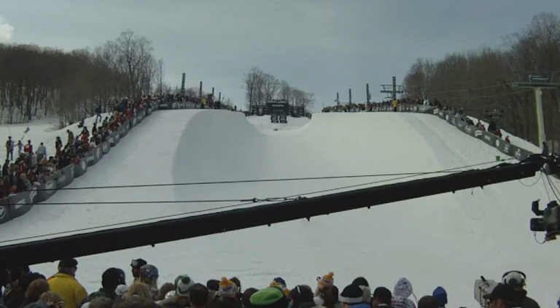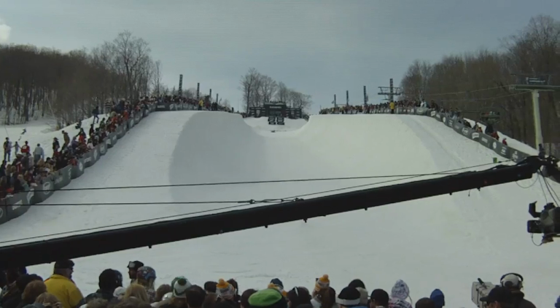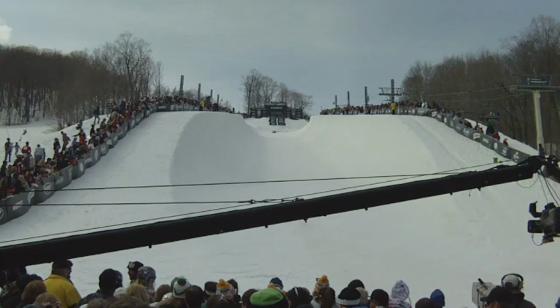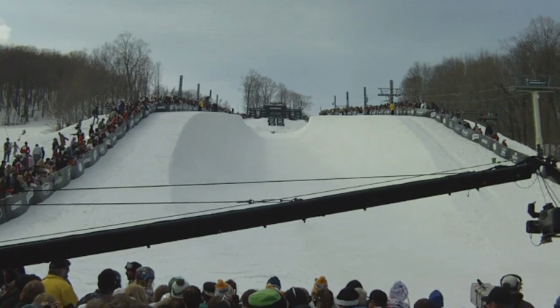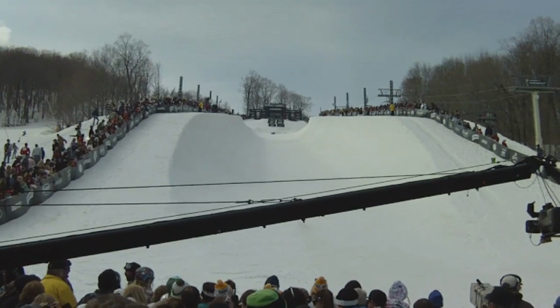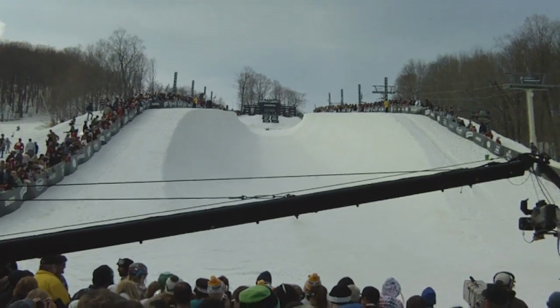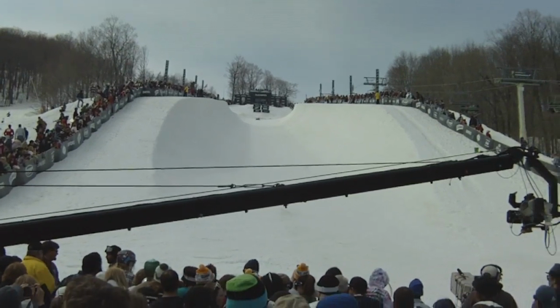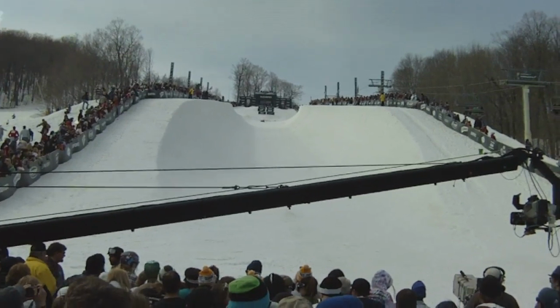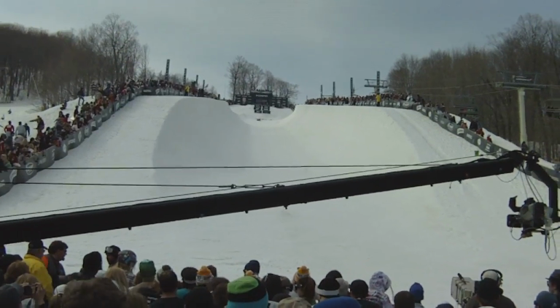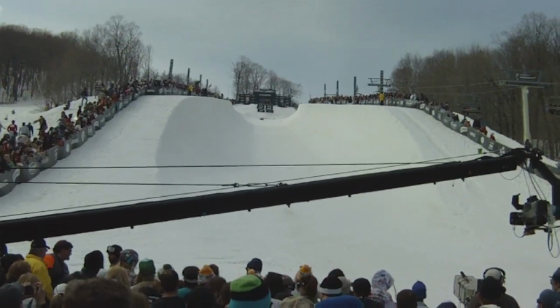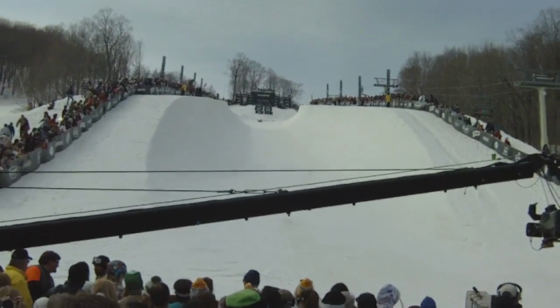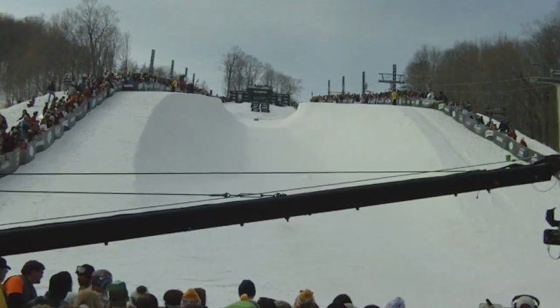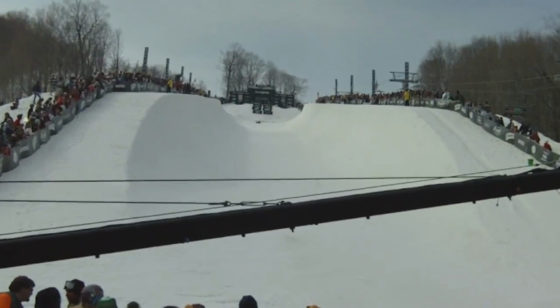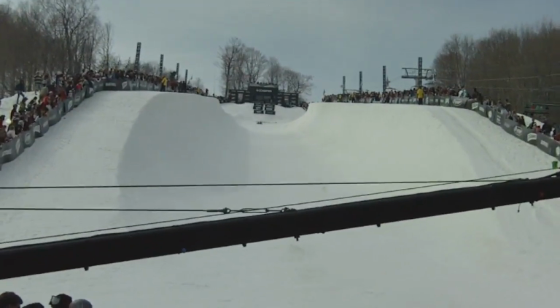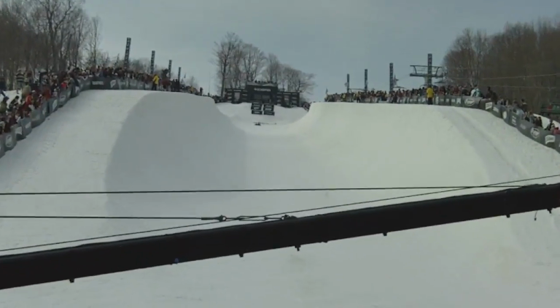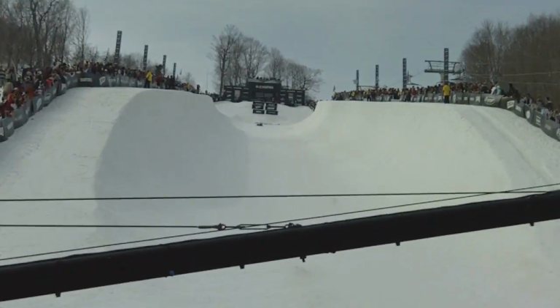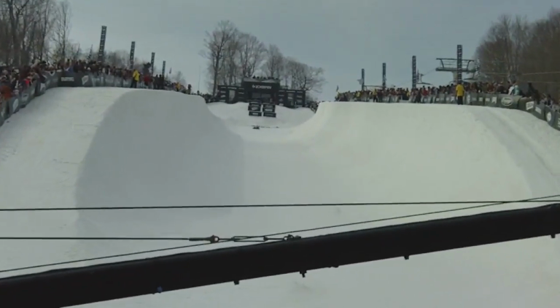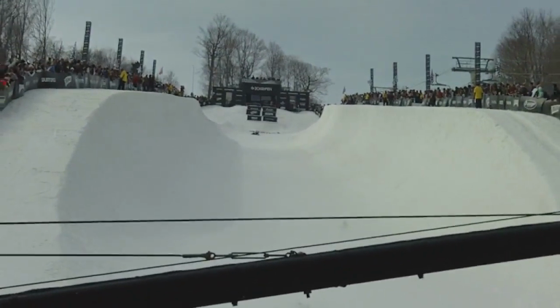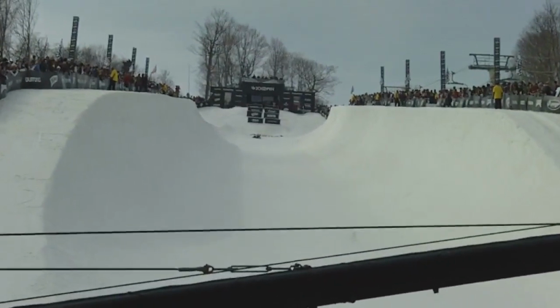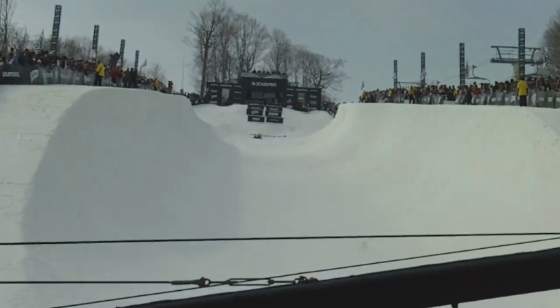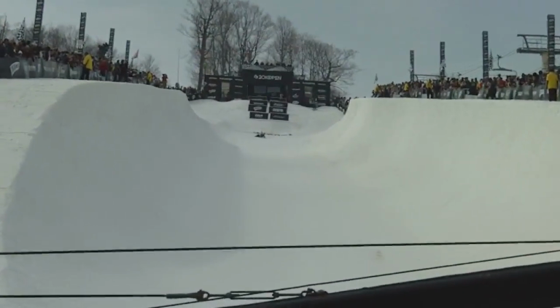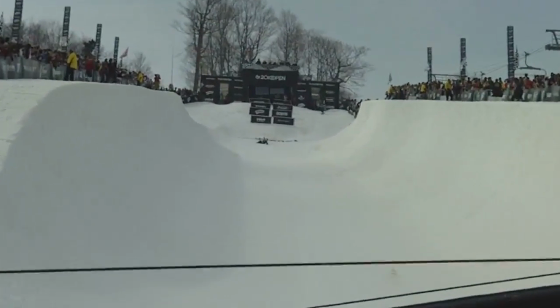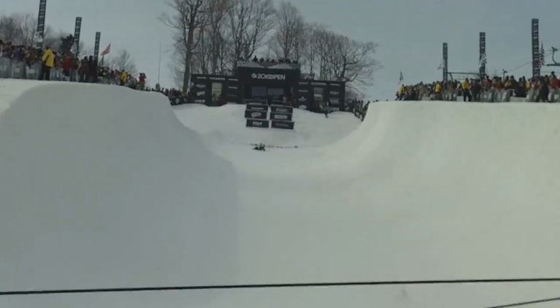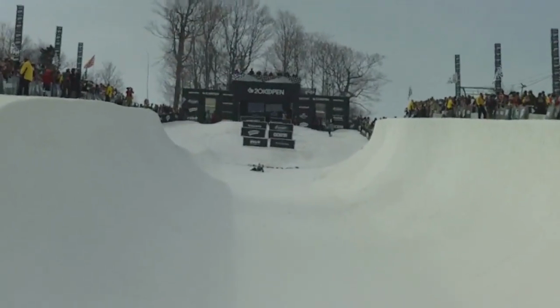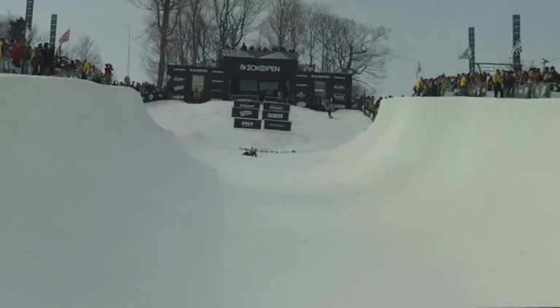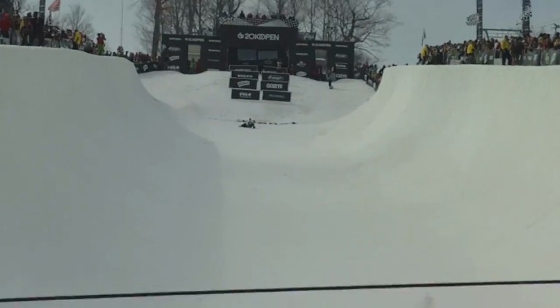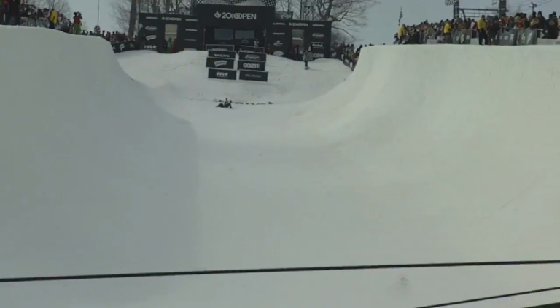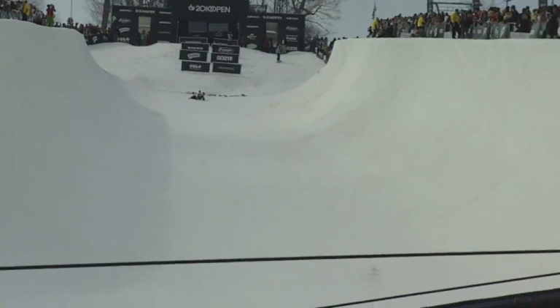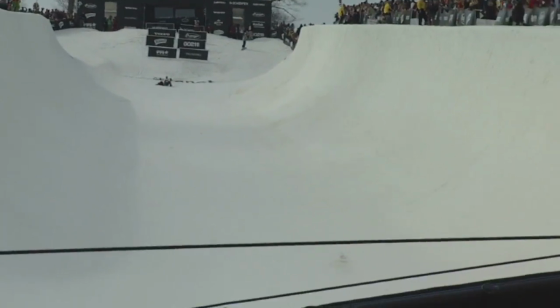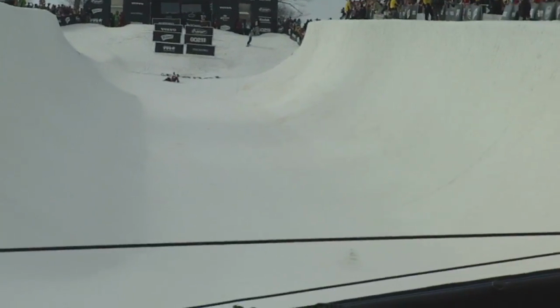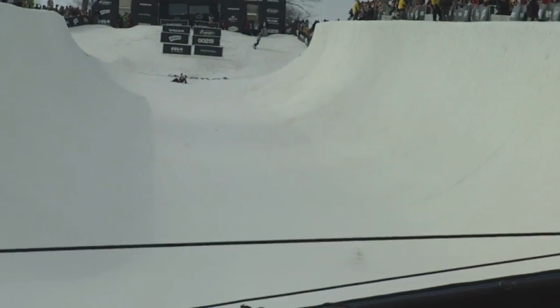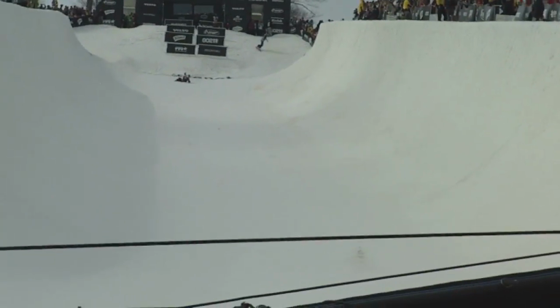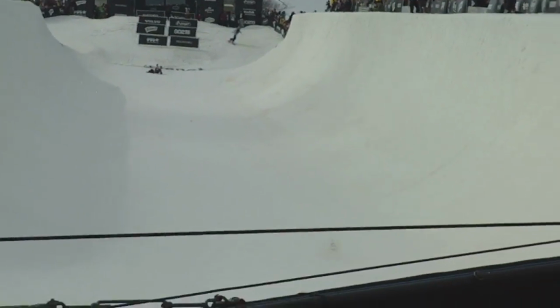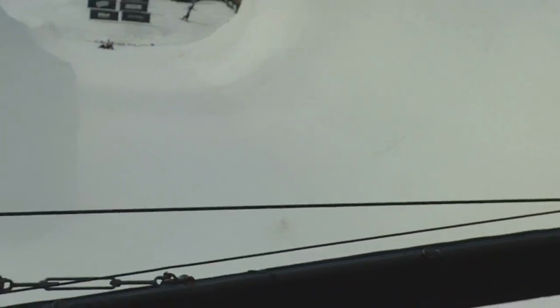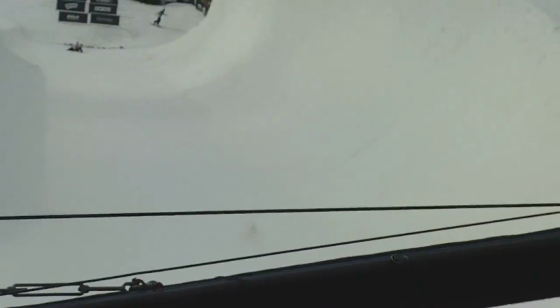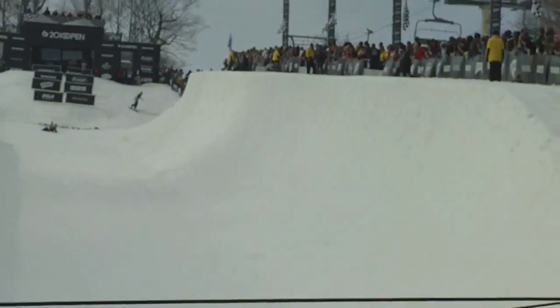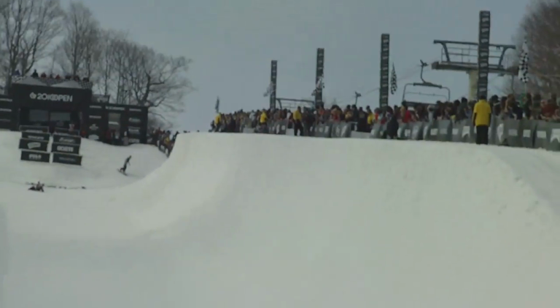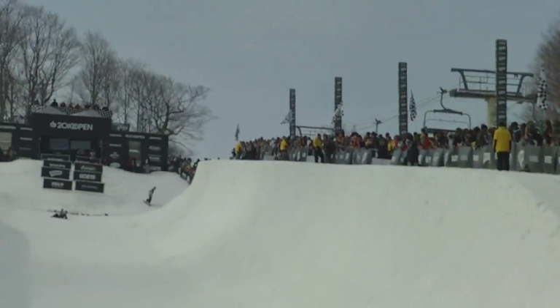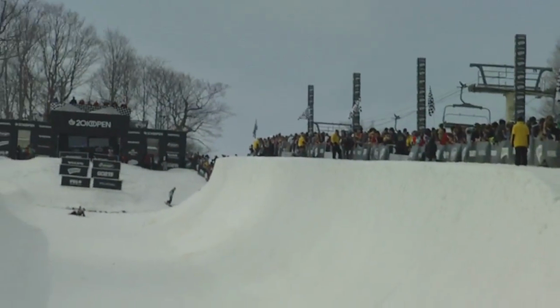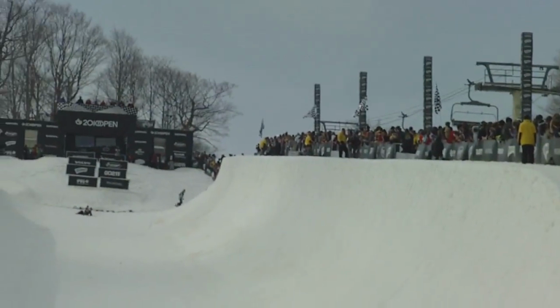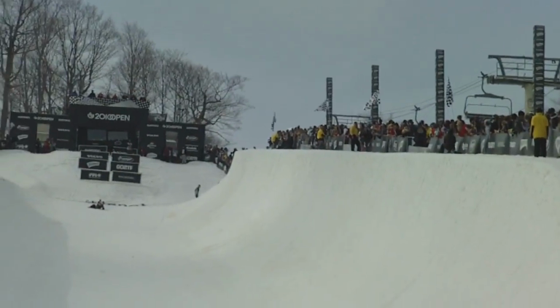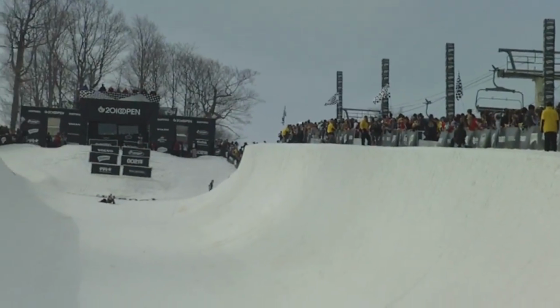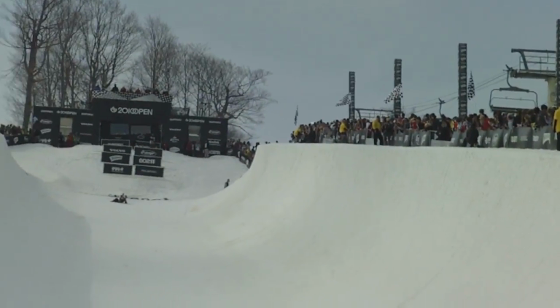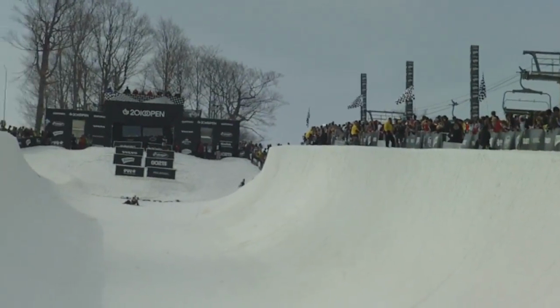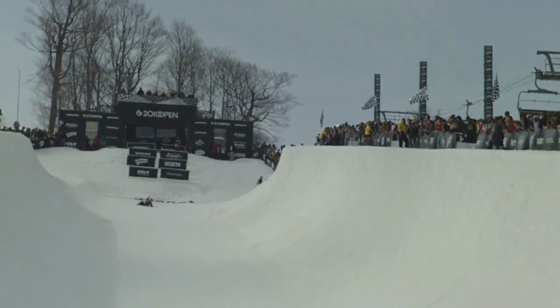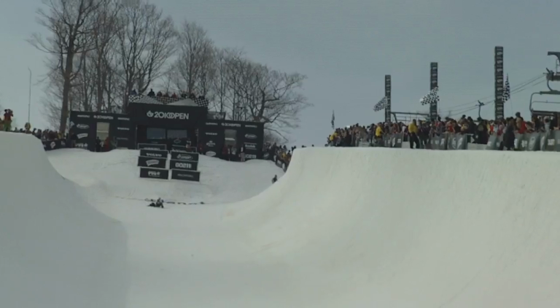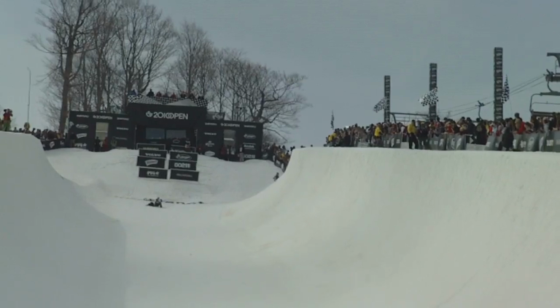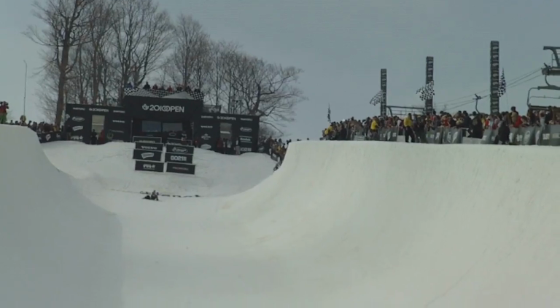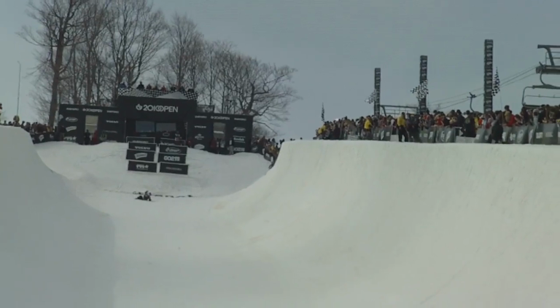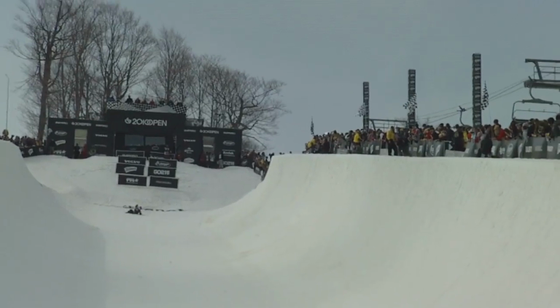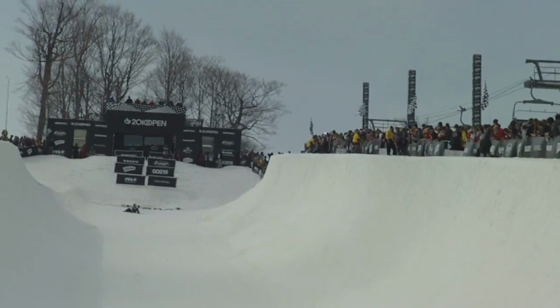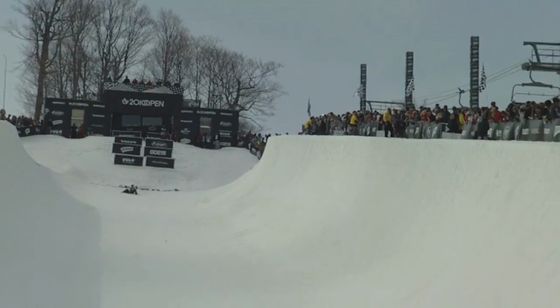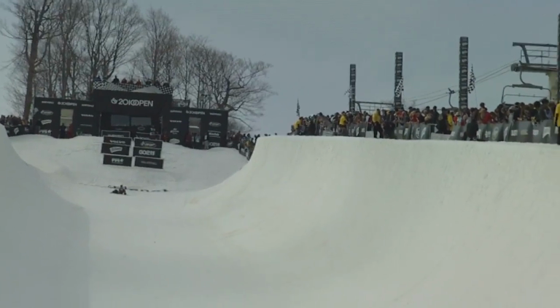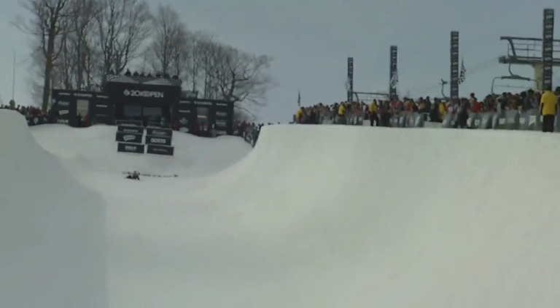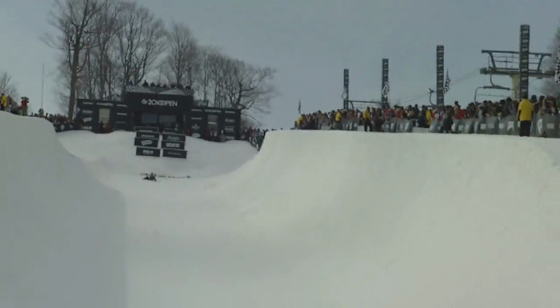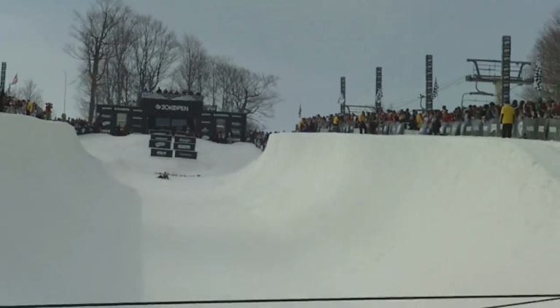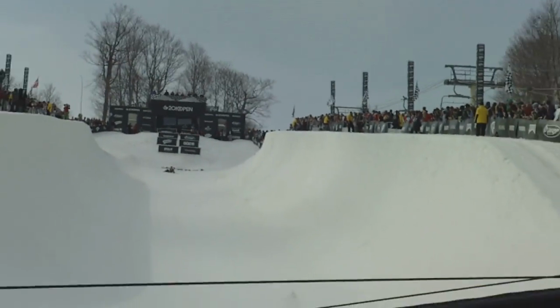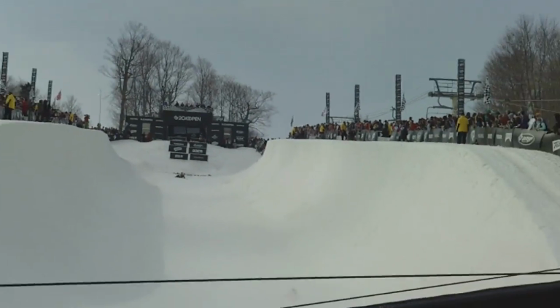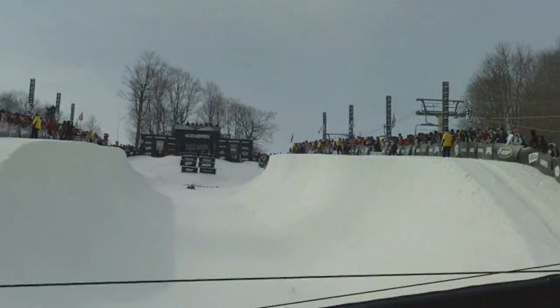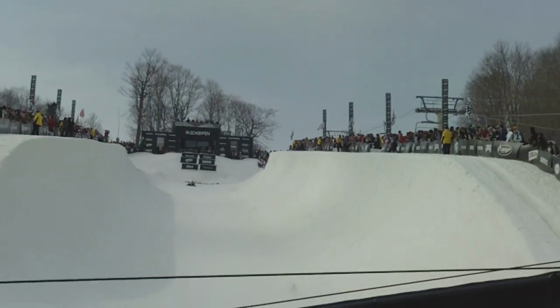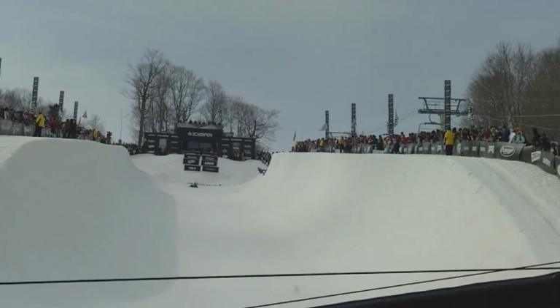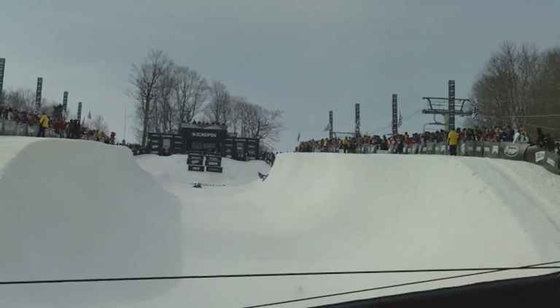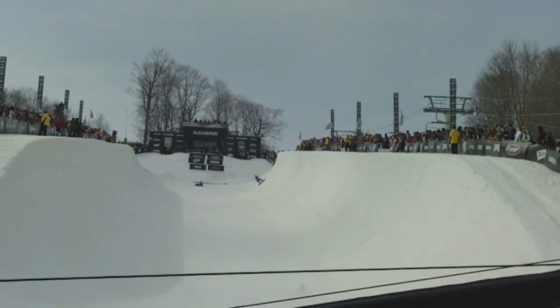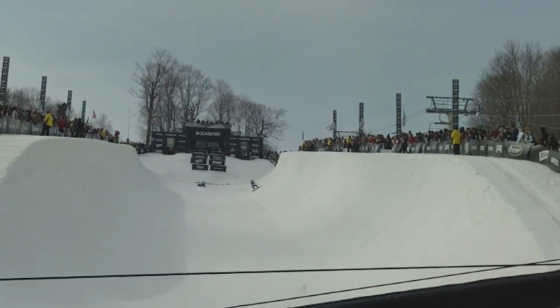Here she is right now. She's feeling it, dancing around — she's ready. She looks like she's ready. She is definitely killing it in semi.